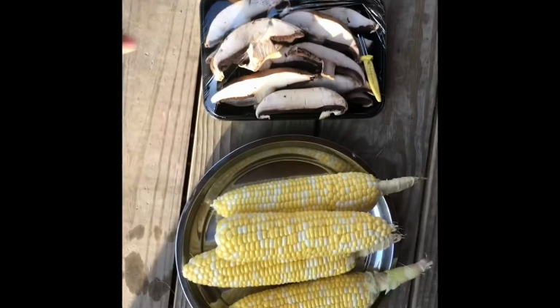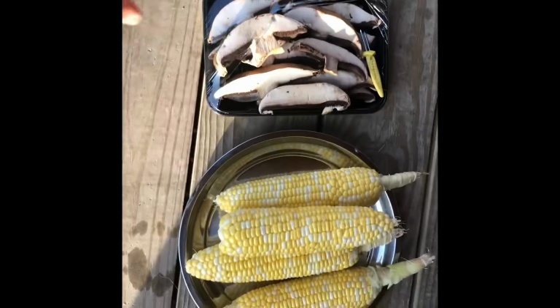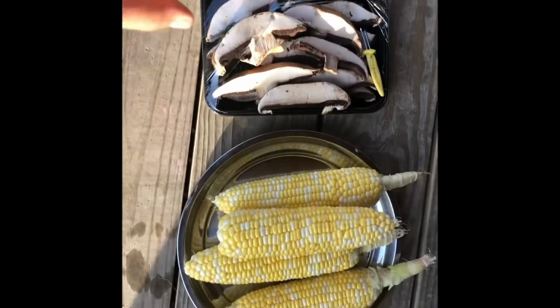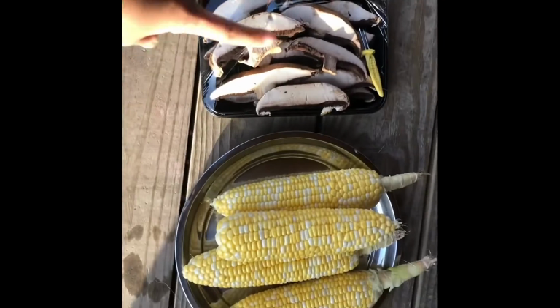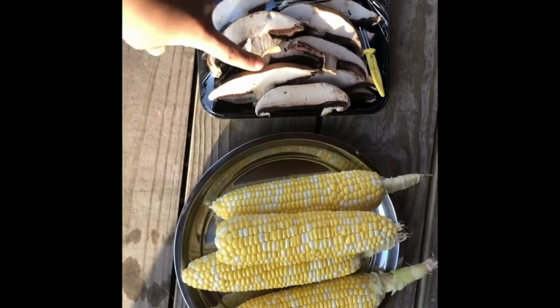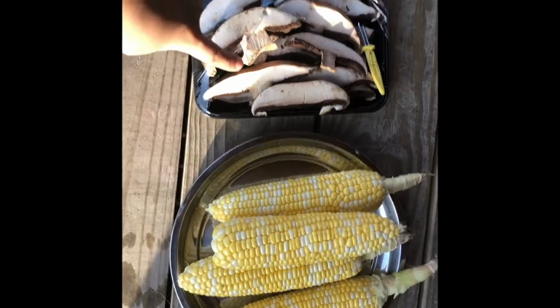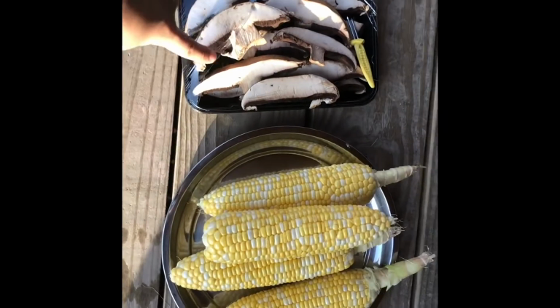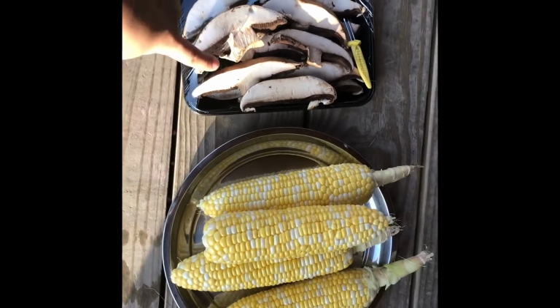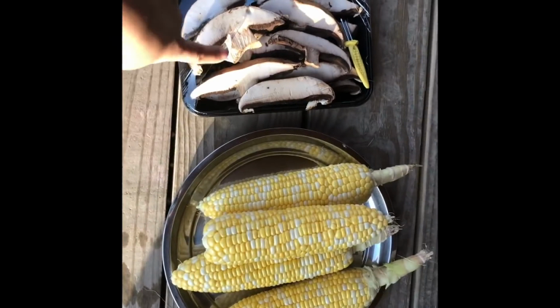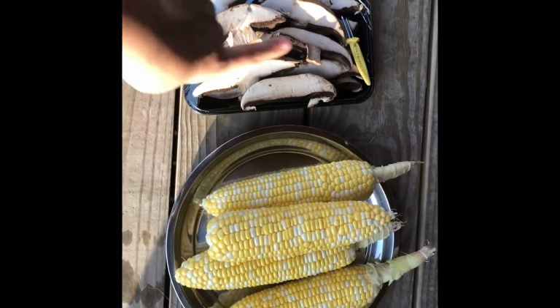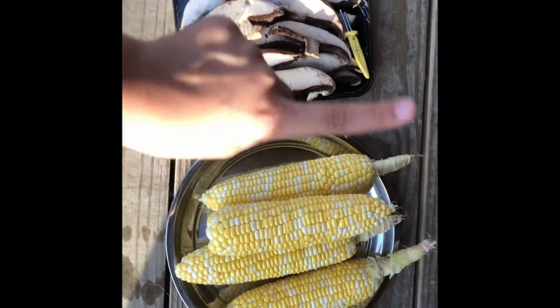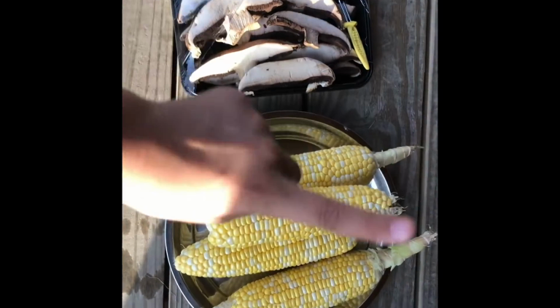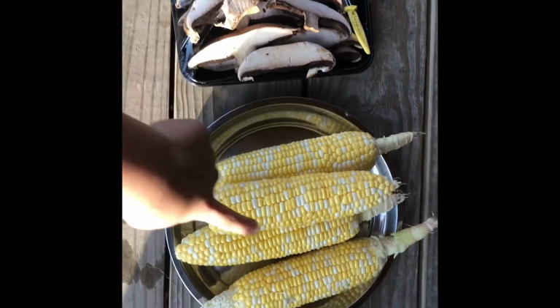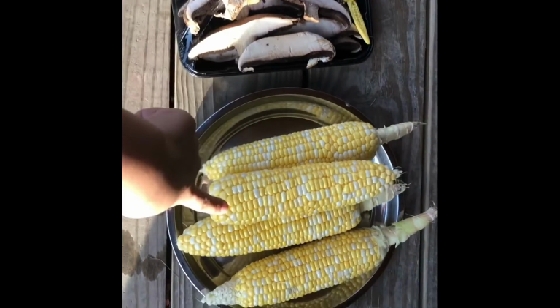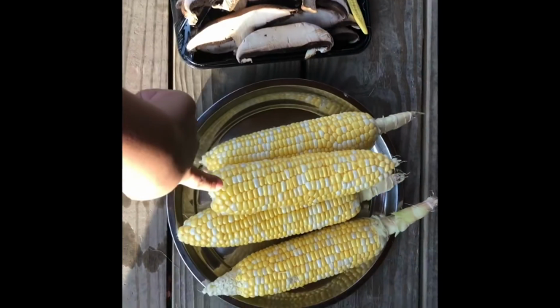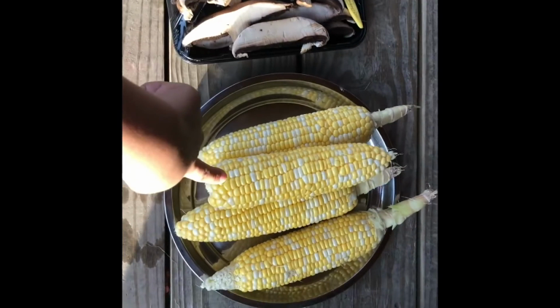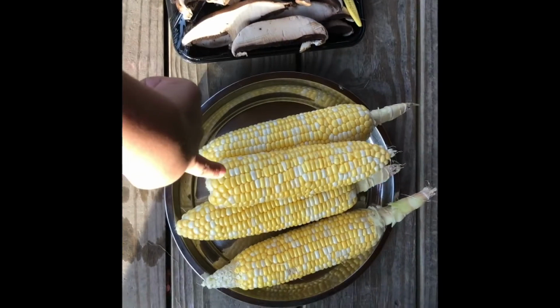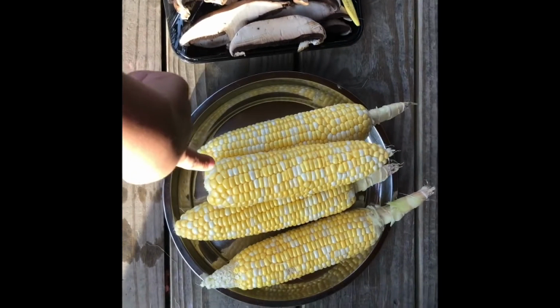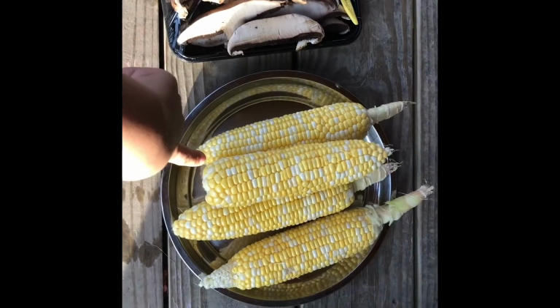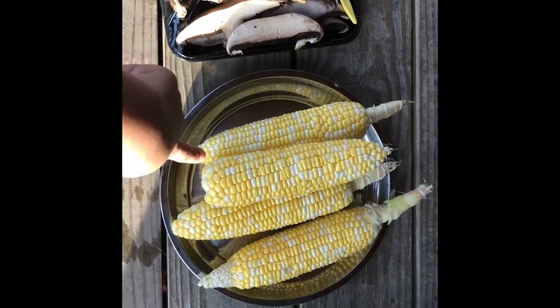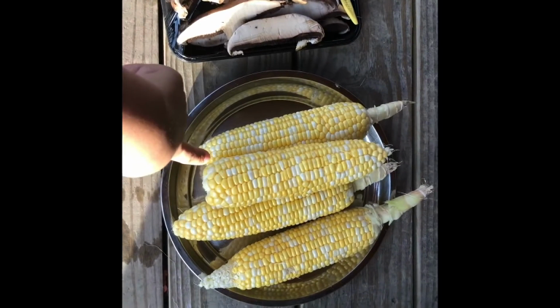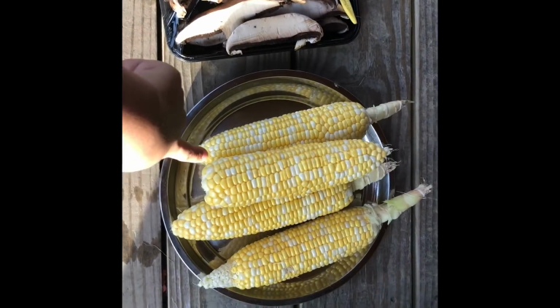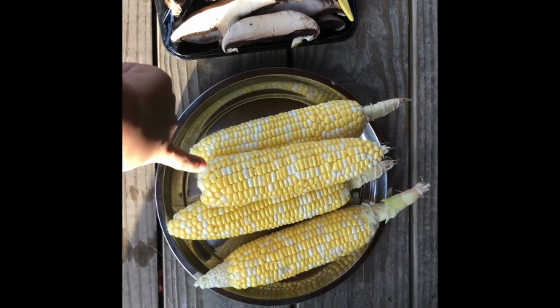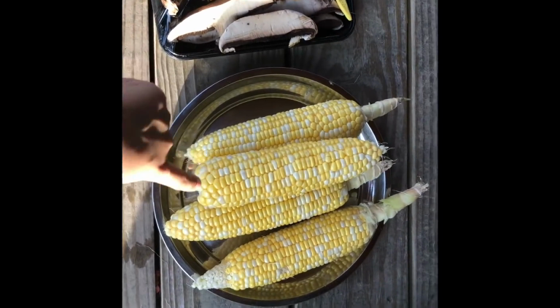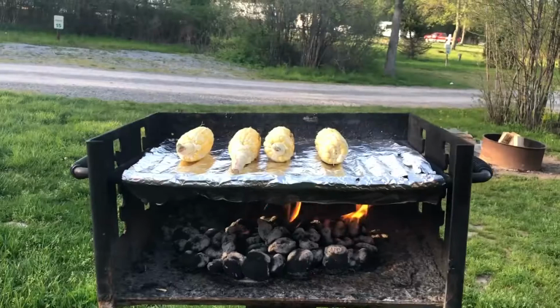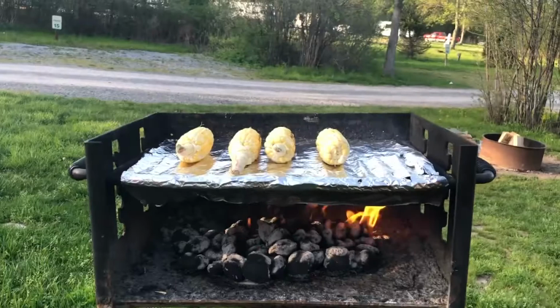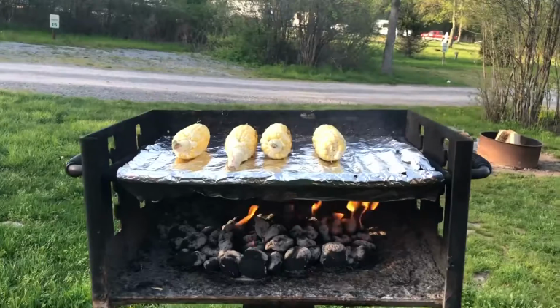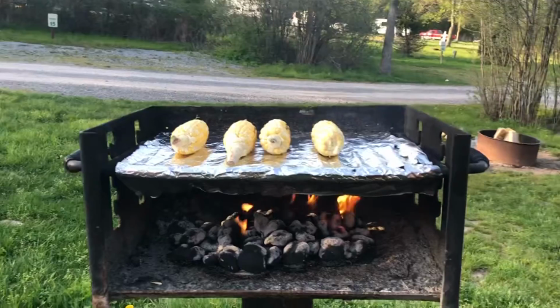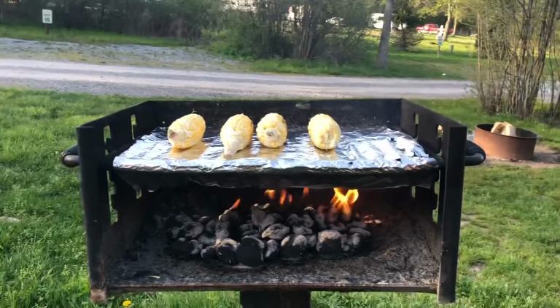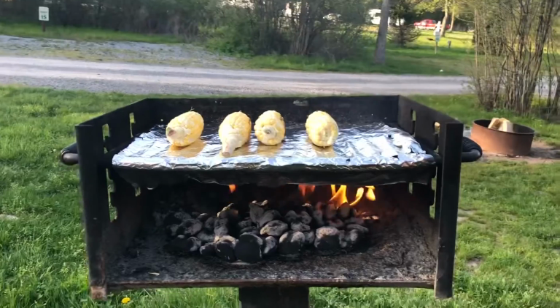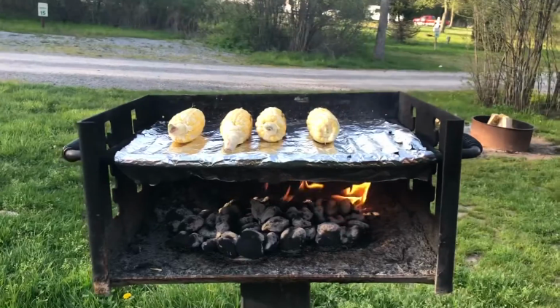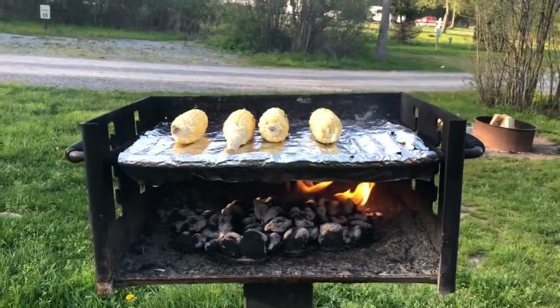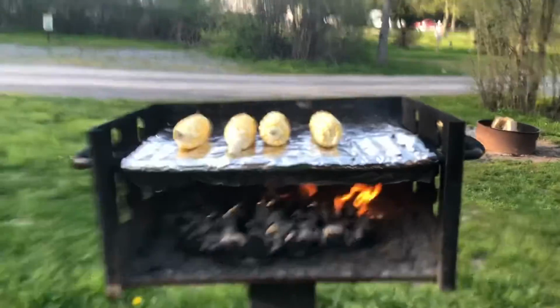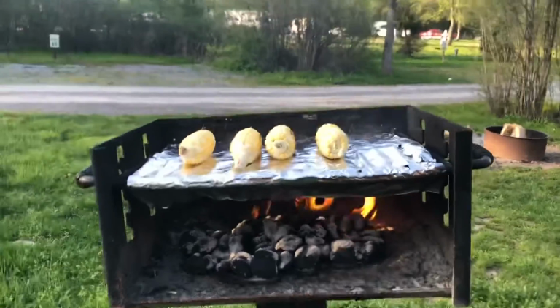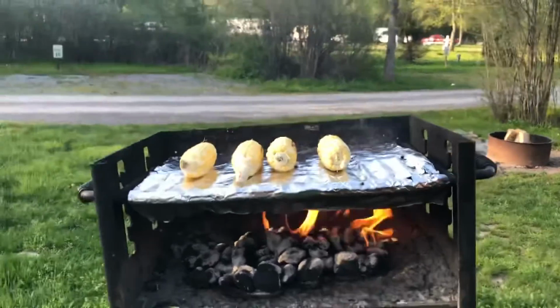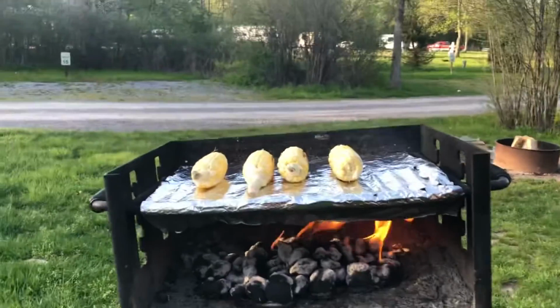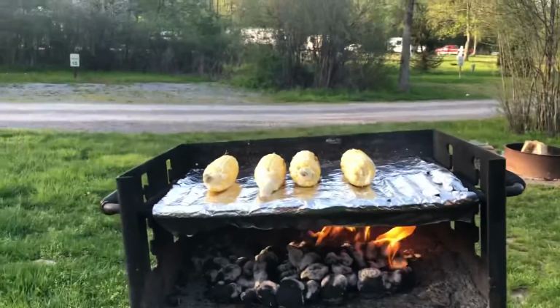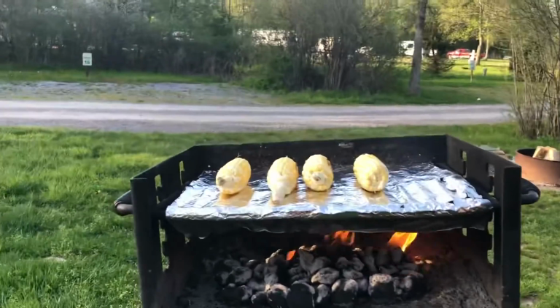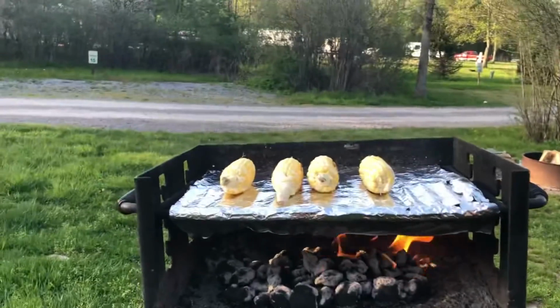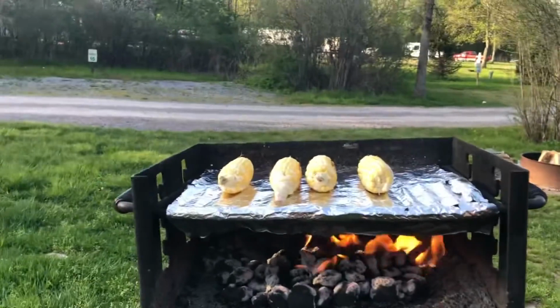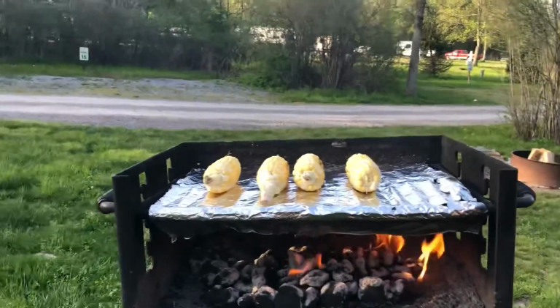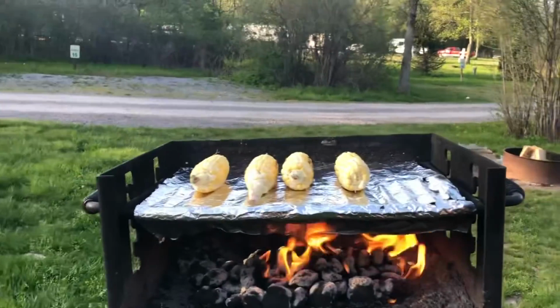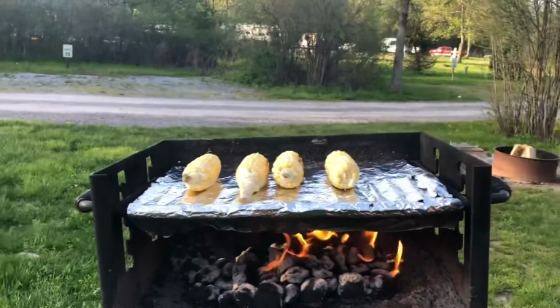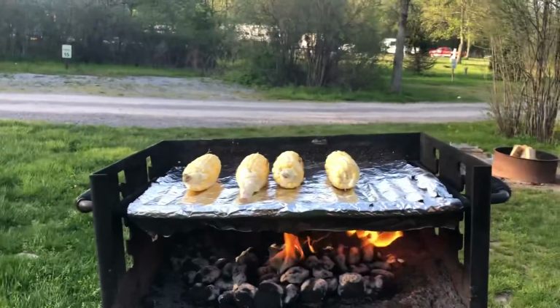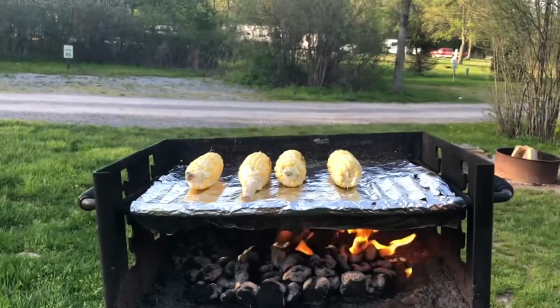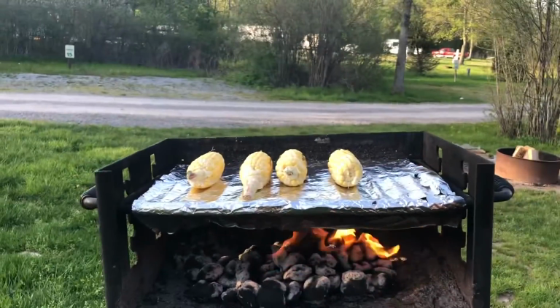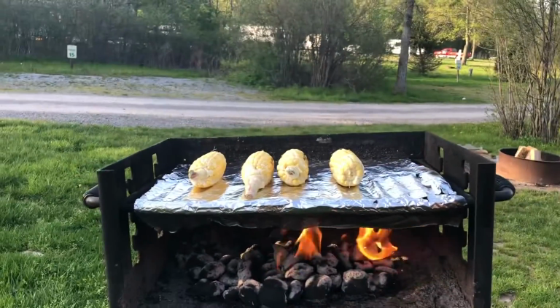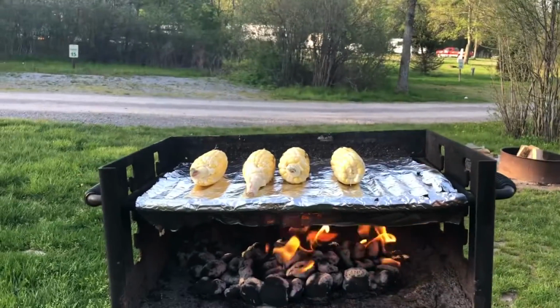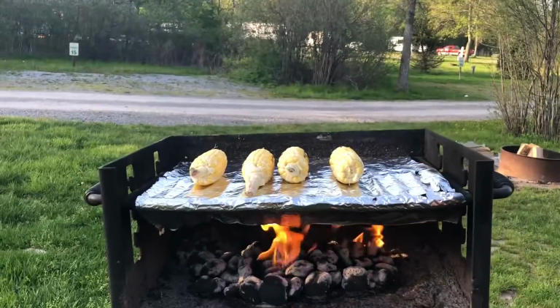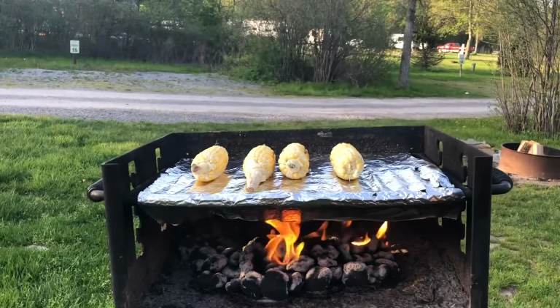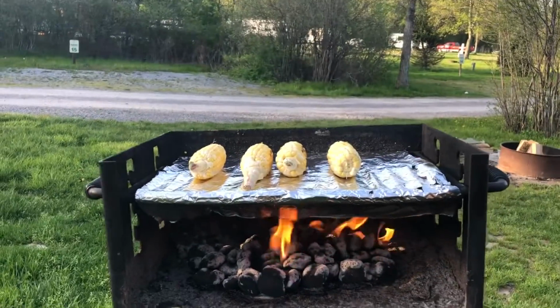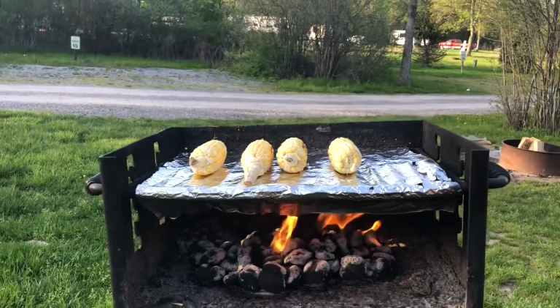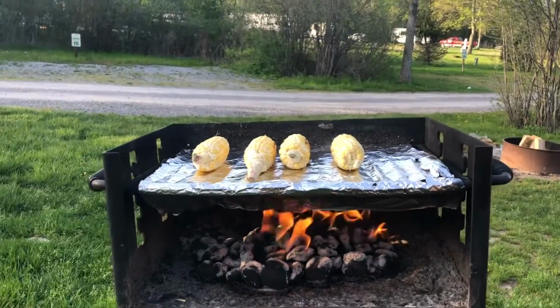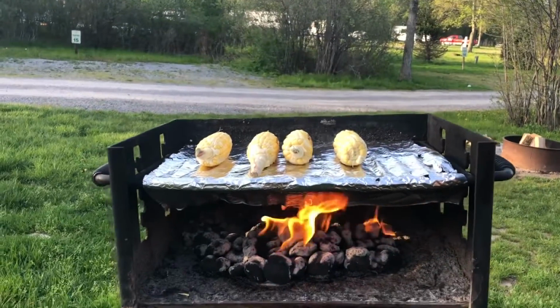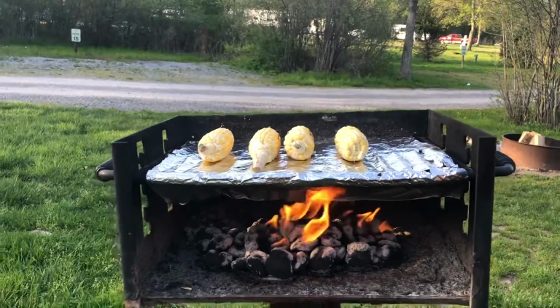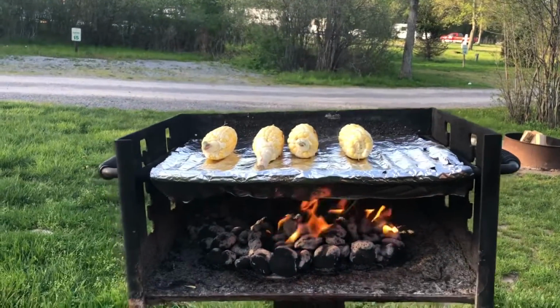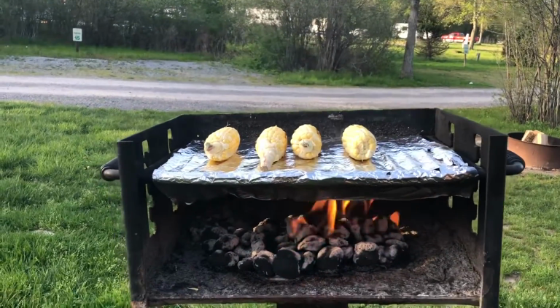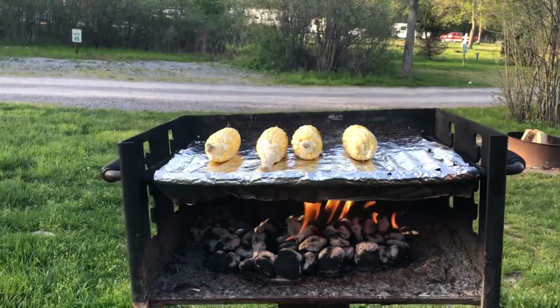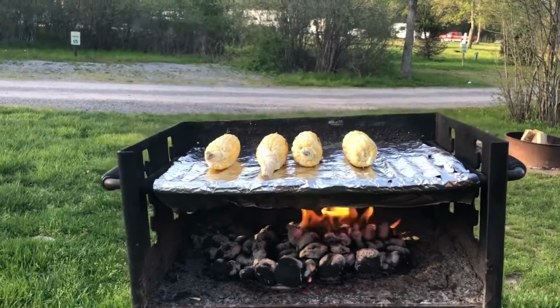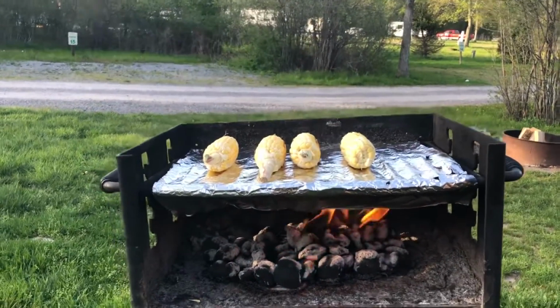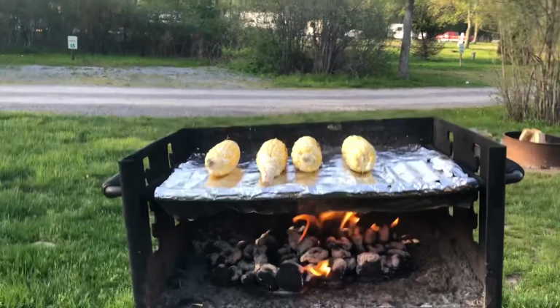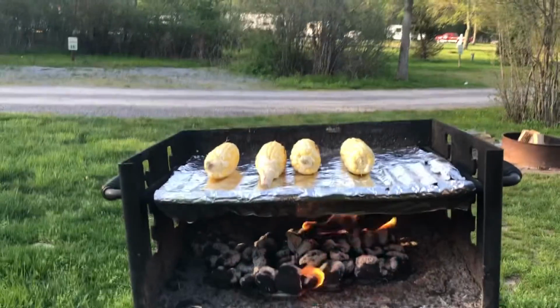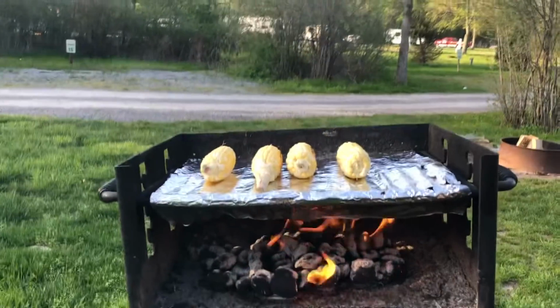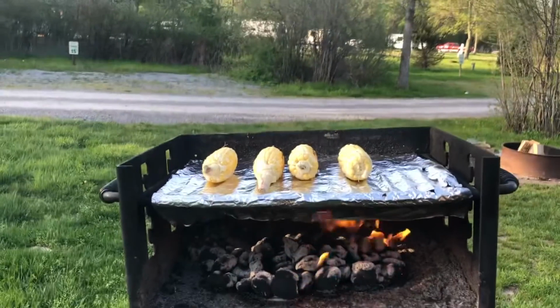Here we got some mushrooms, and here is our corn. They are cooking, and soon they will be ready.